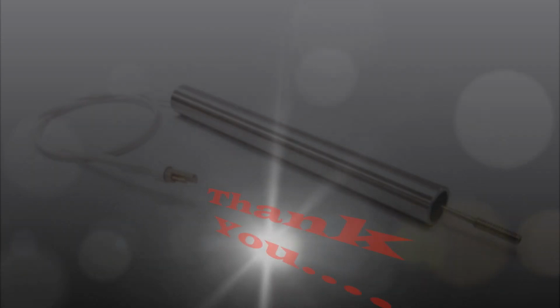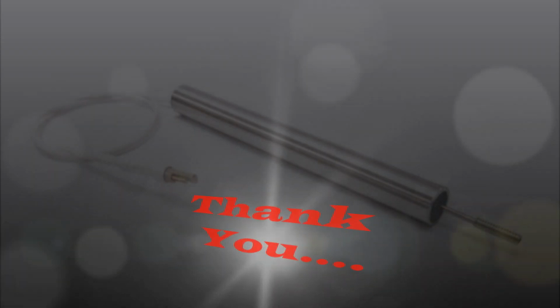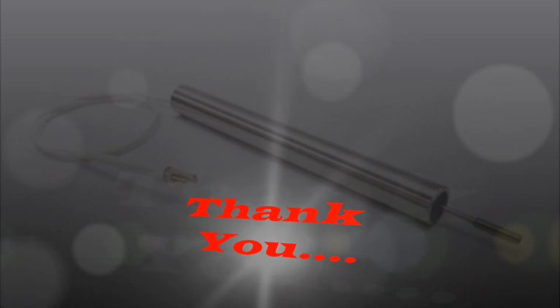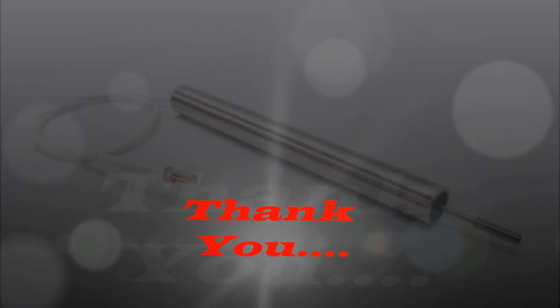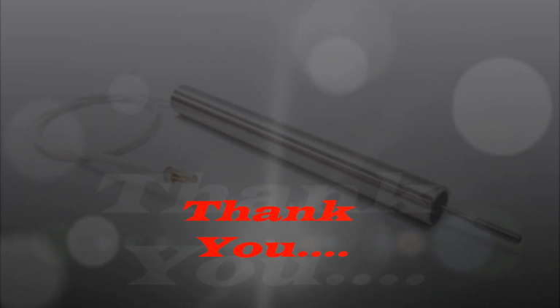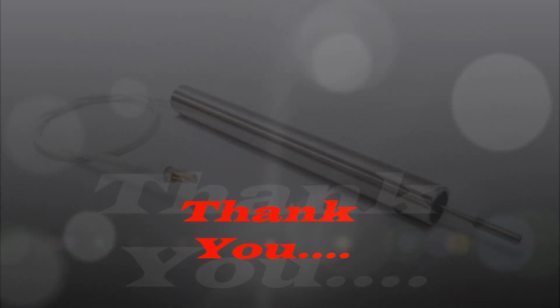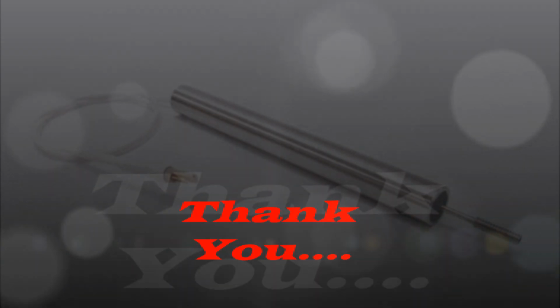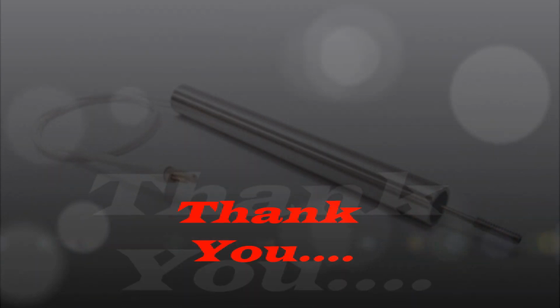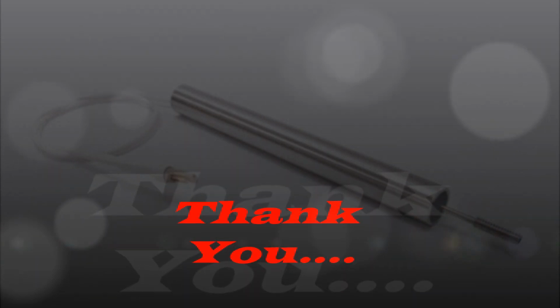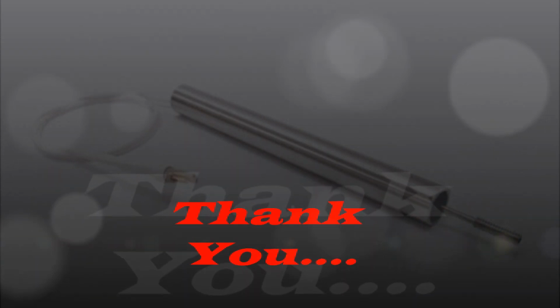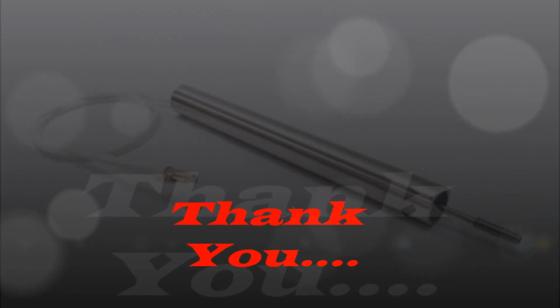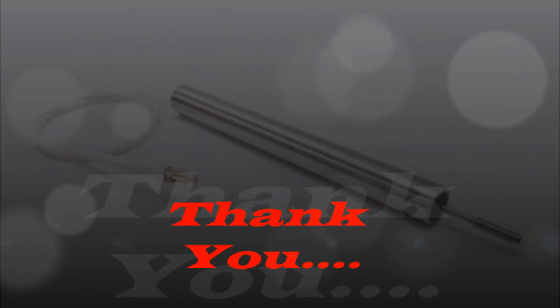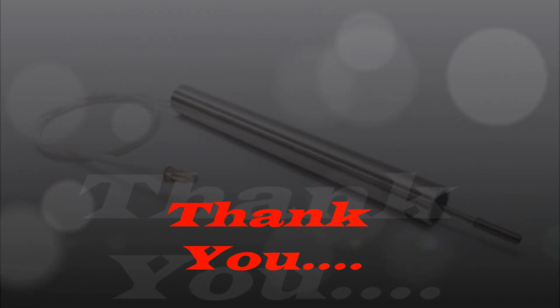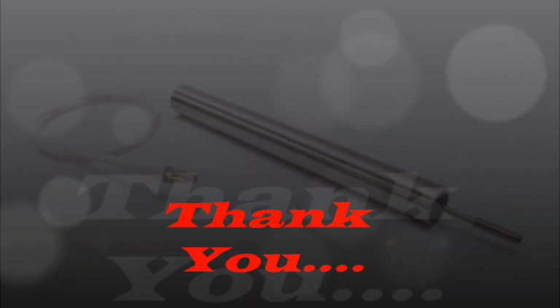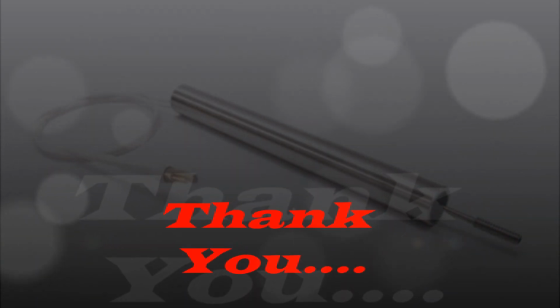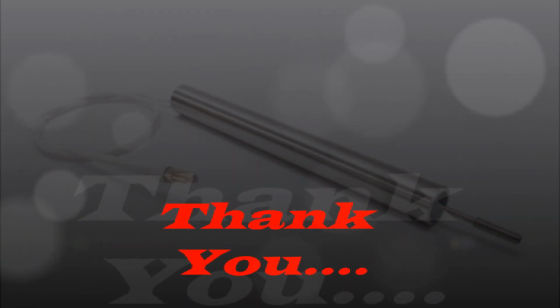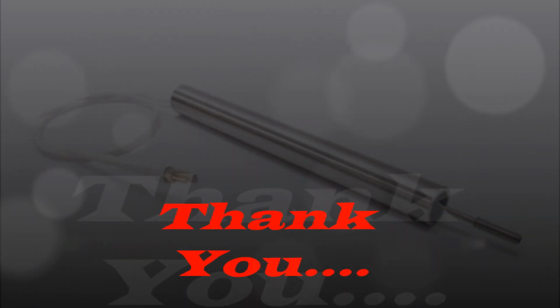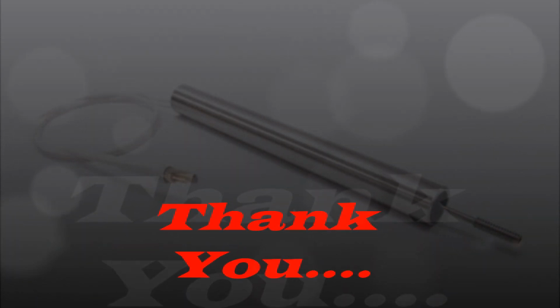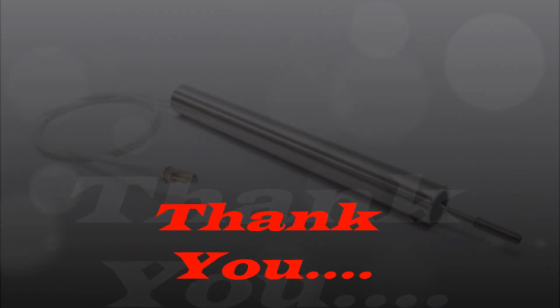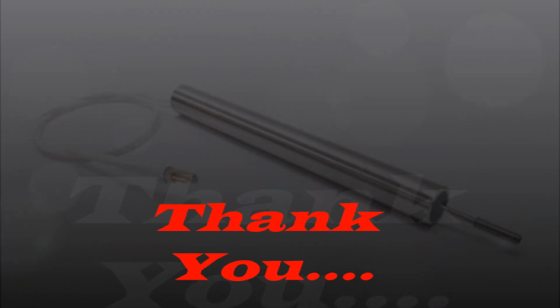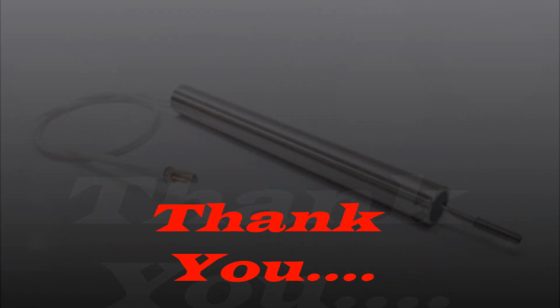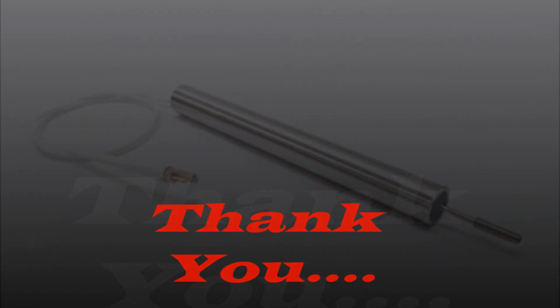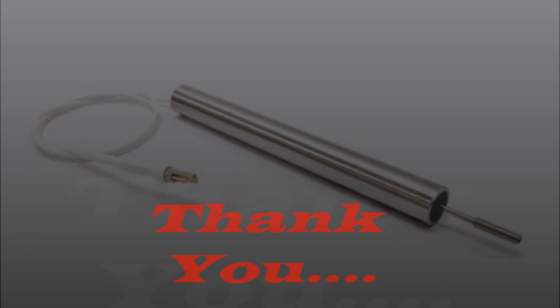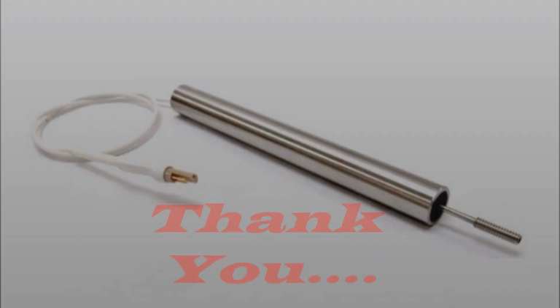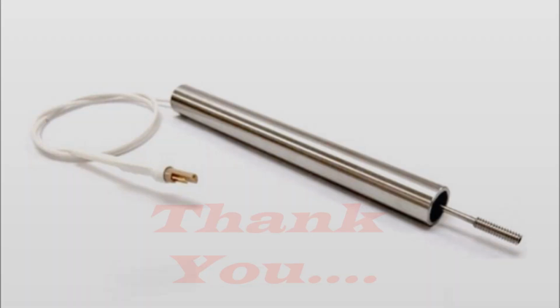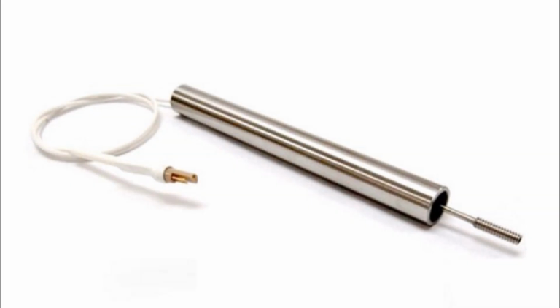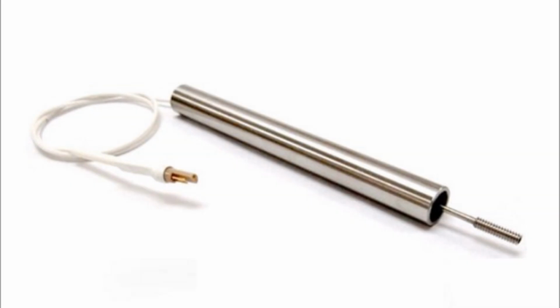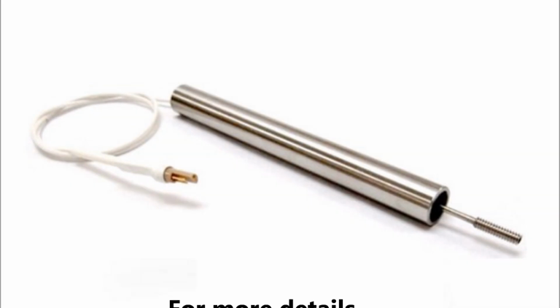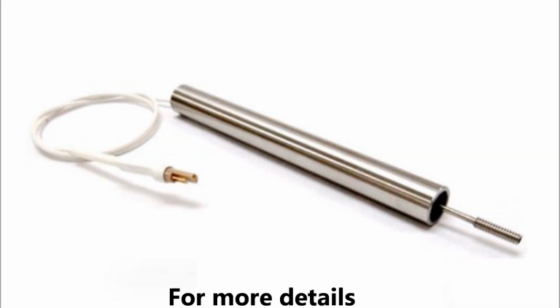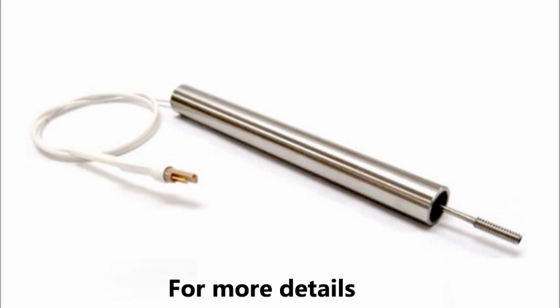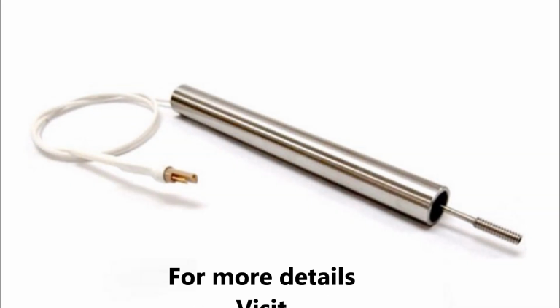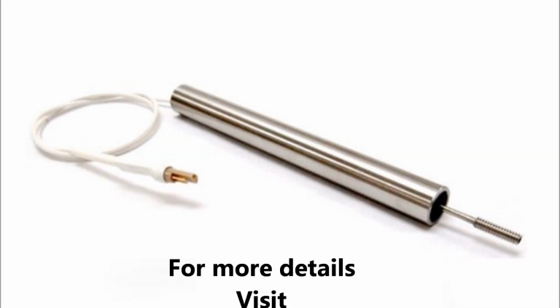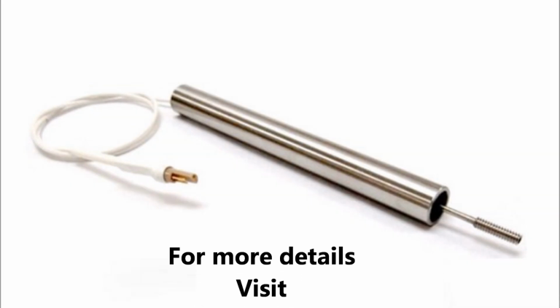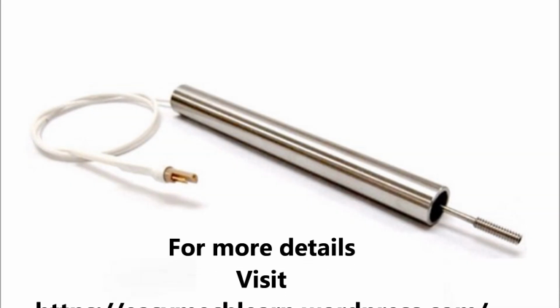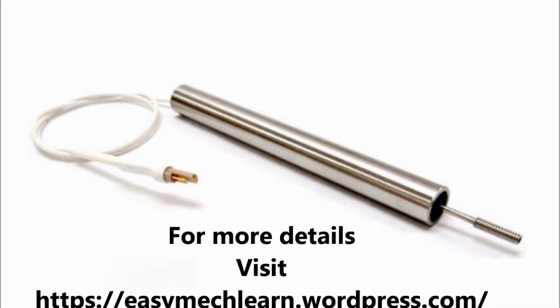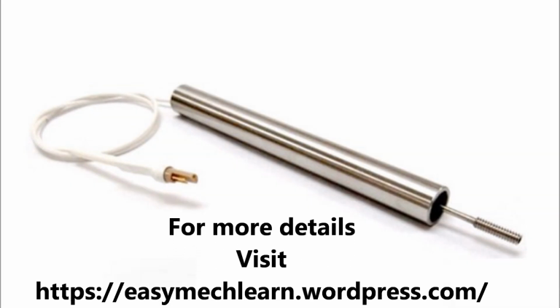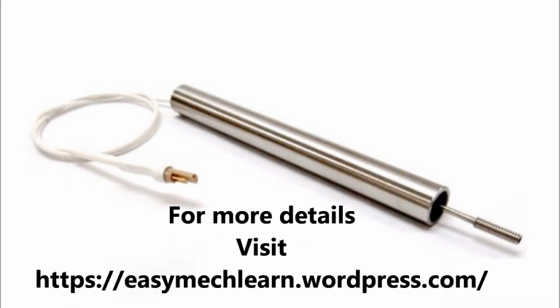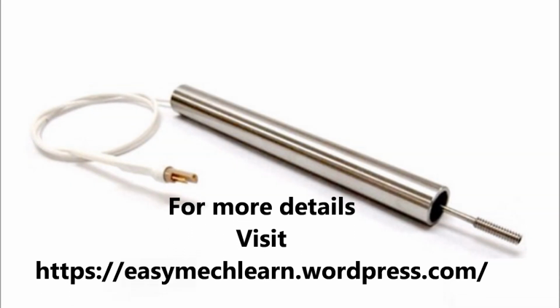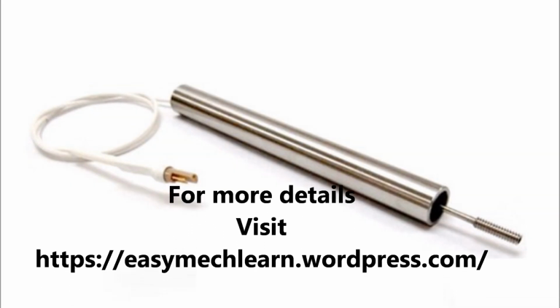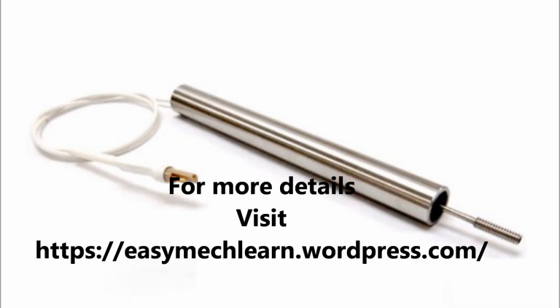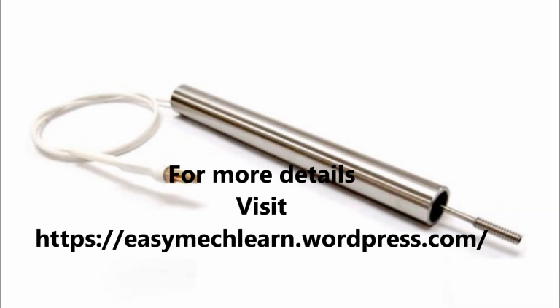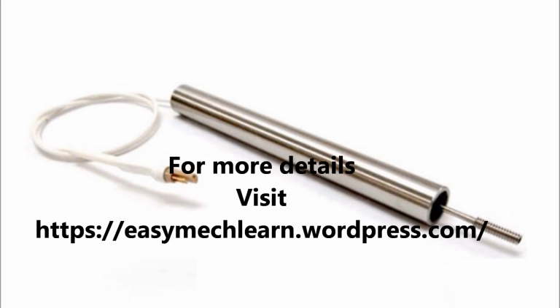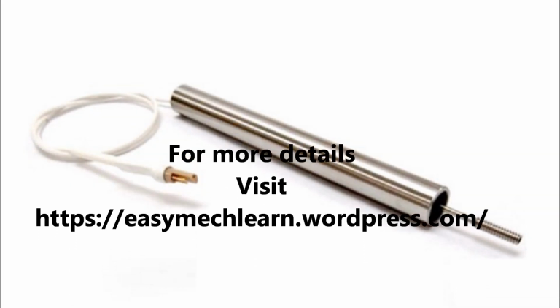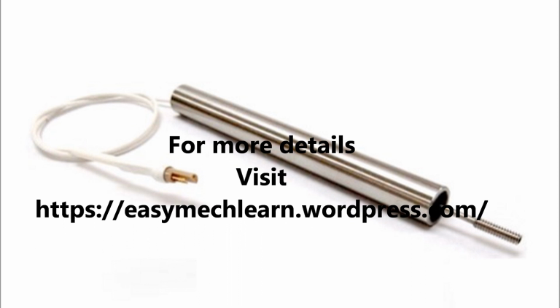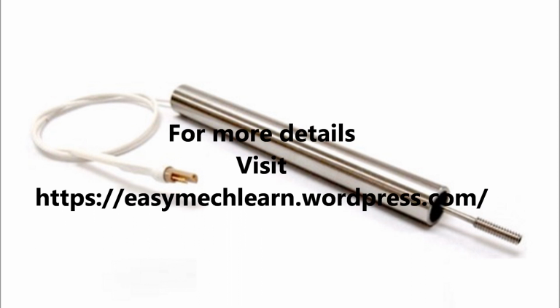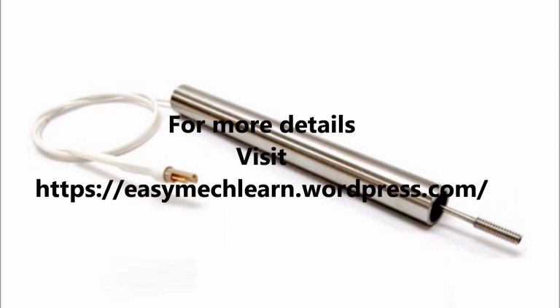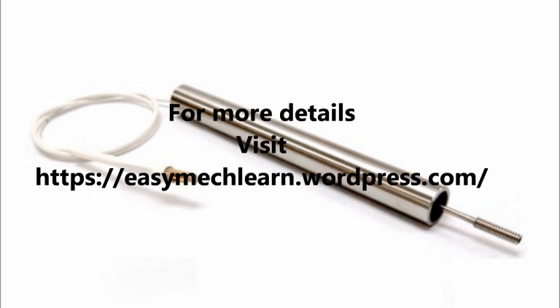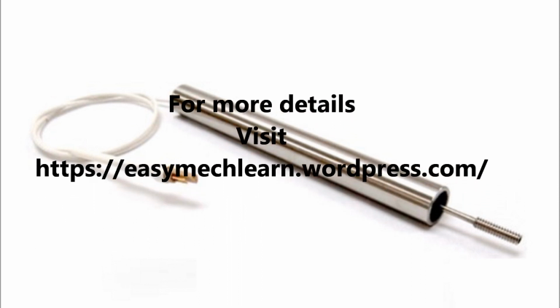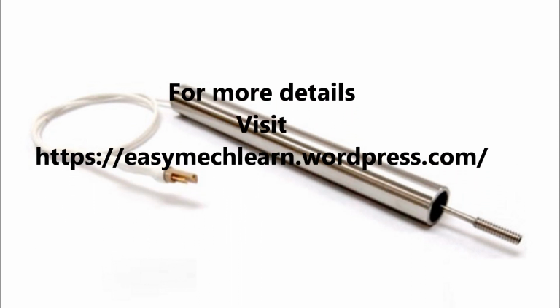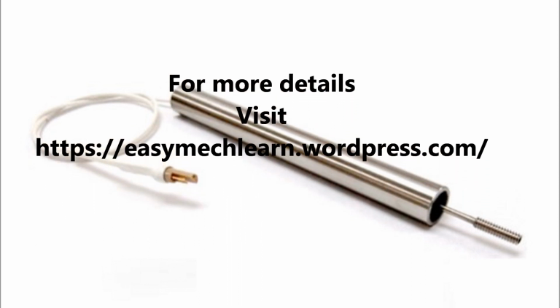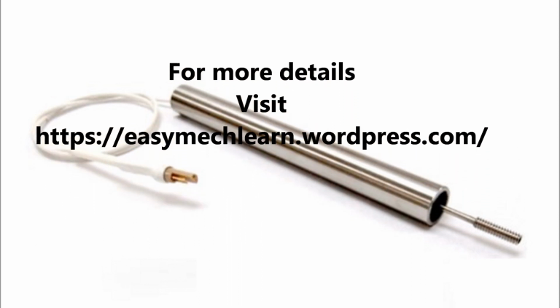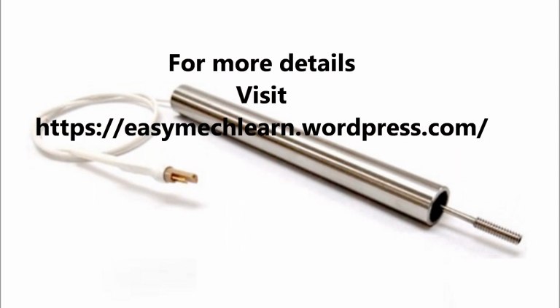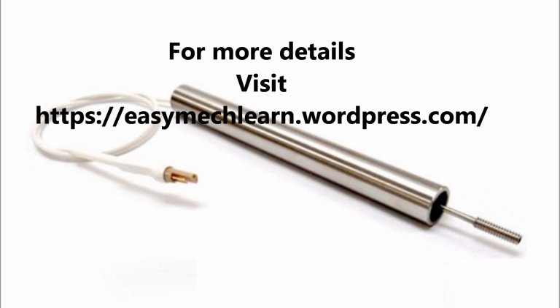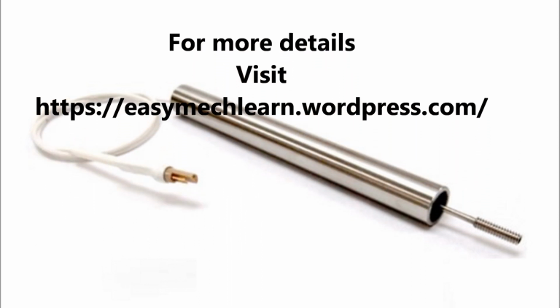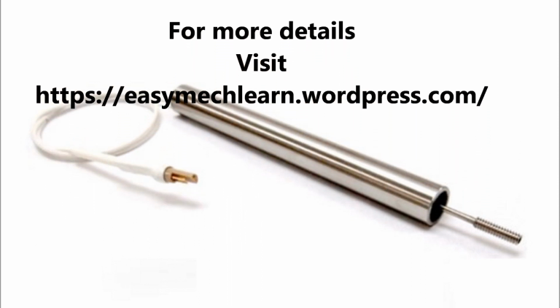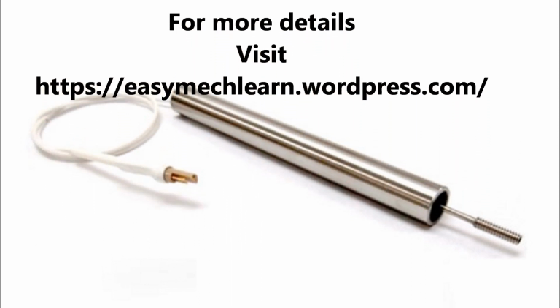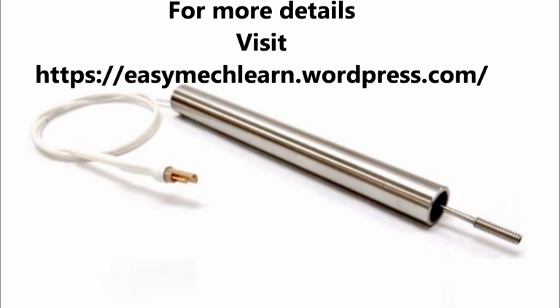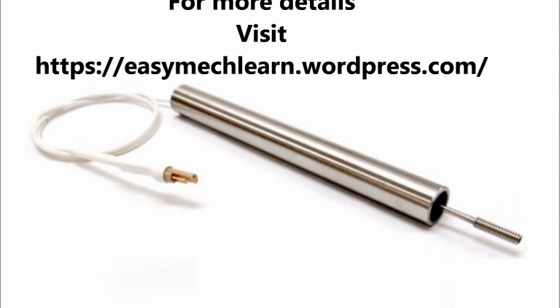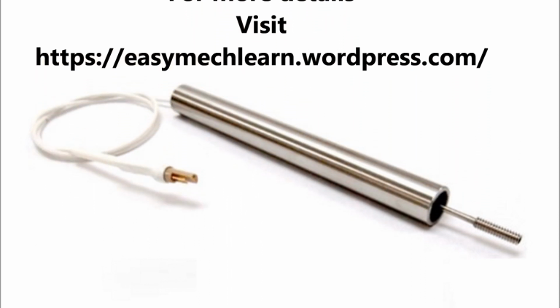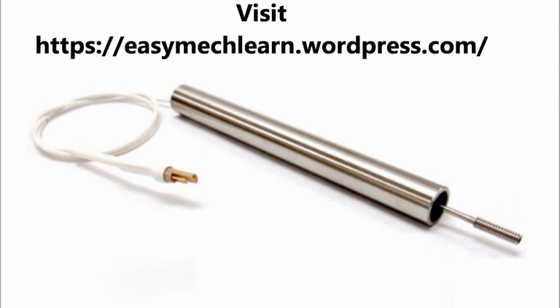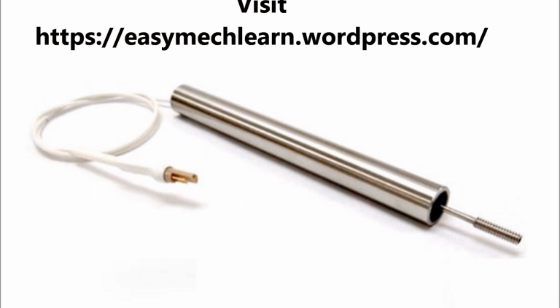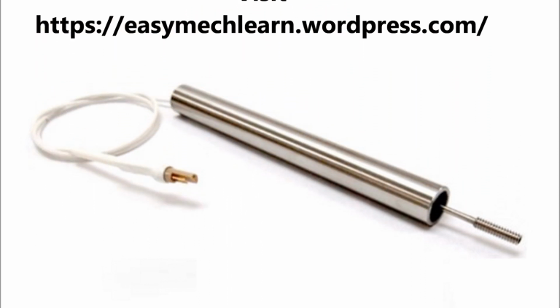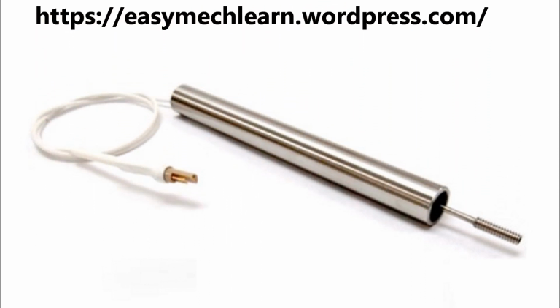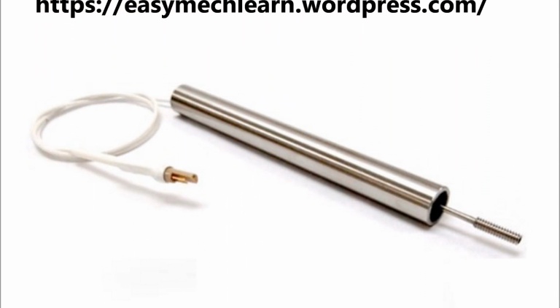Thank you for listening carefully. Watch my next video on calibration of LVDT.